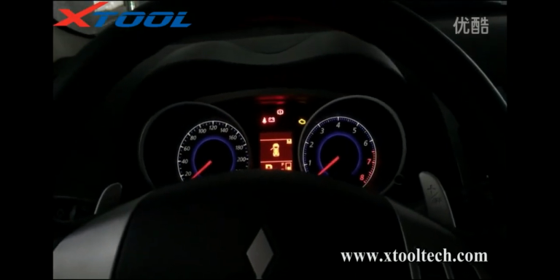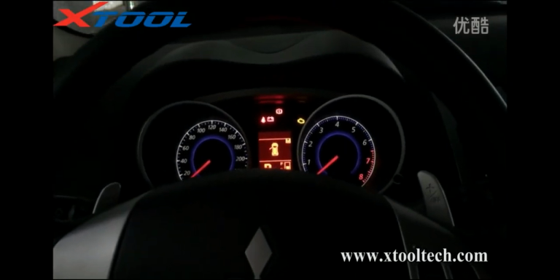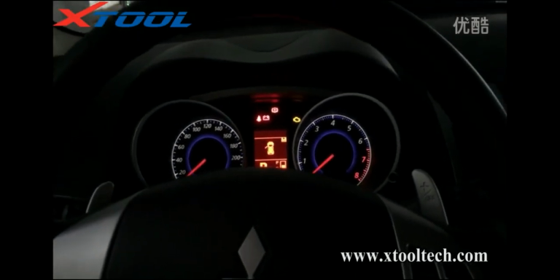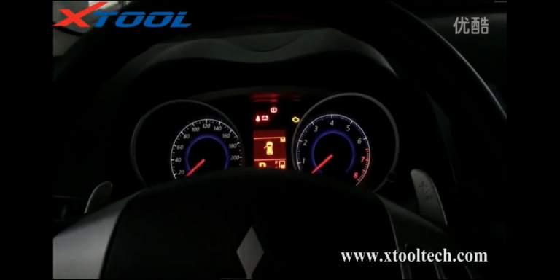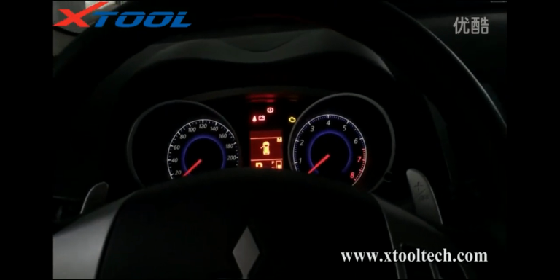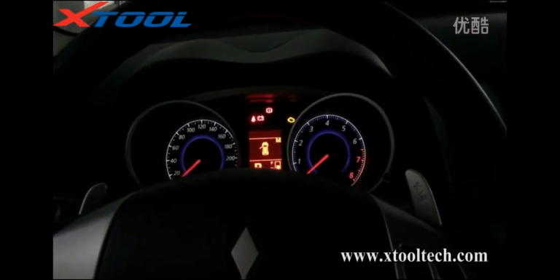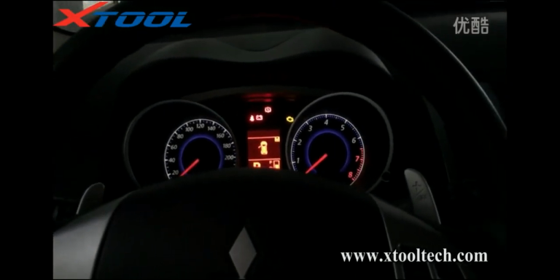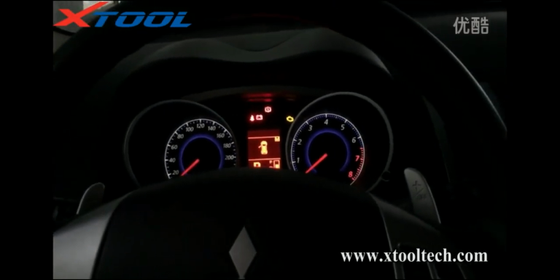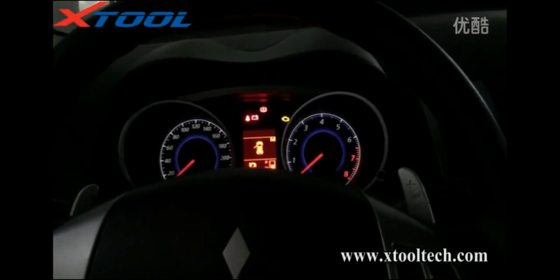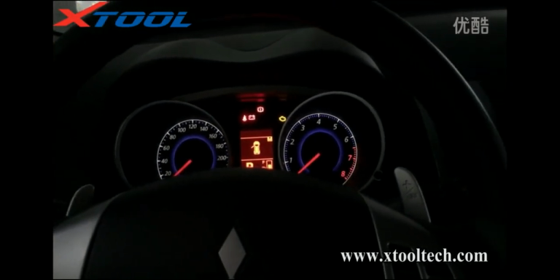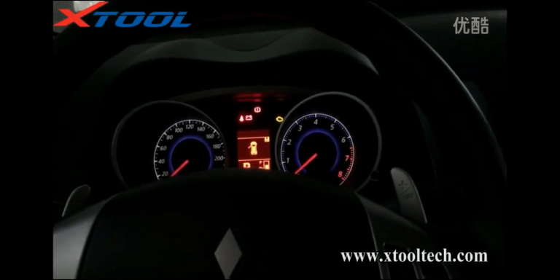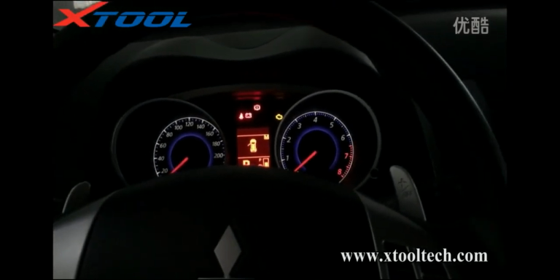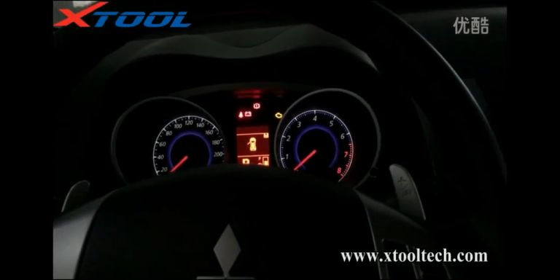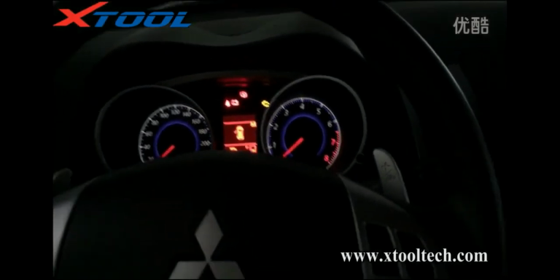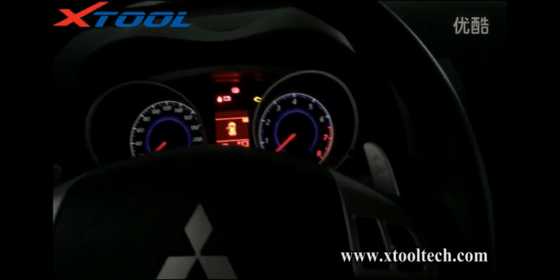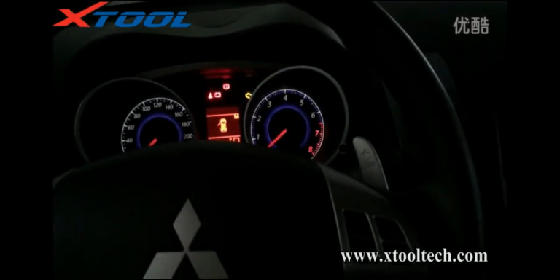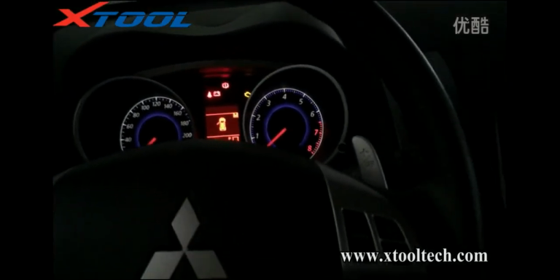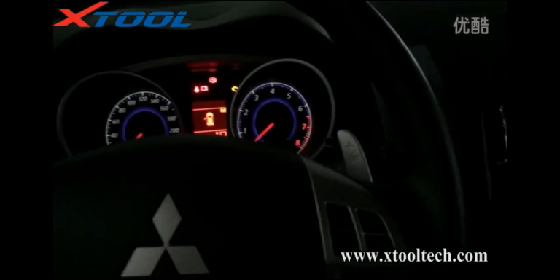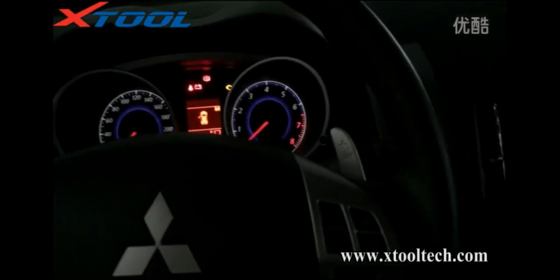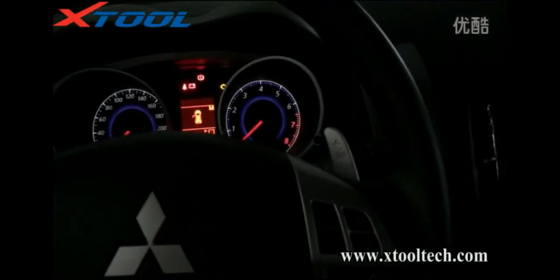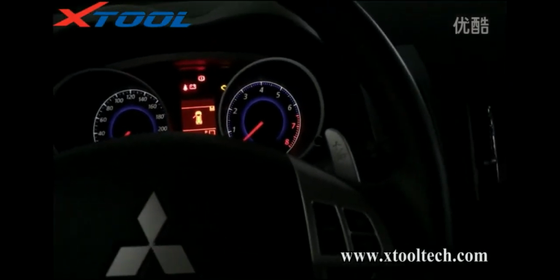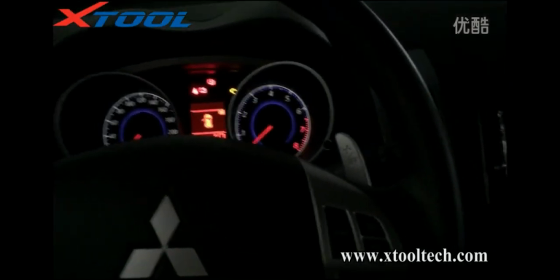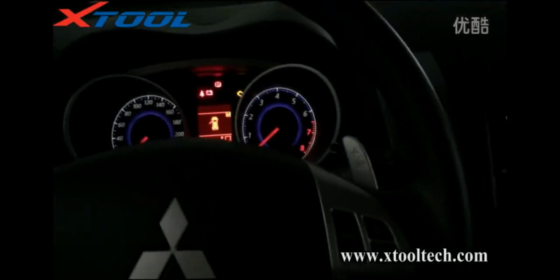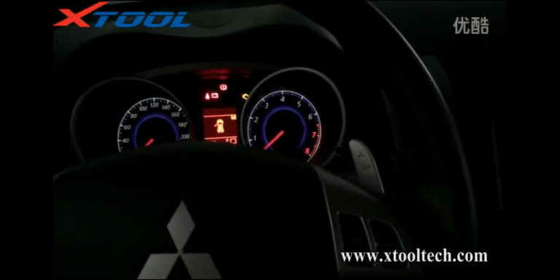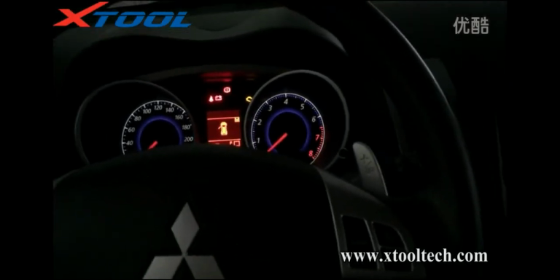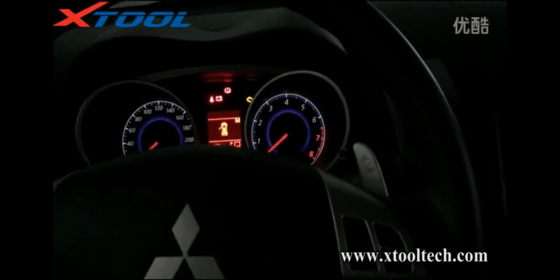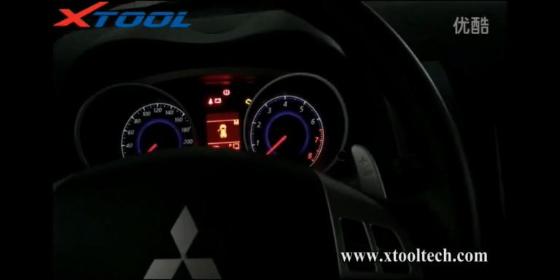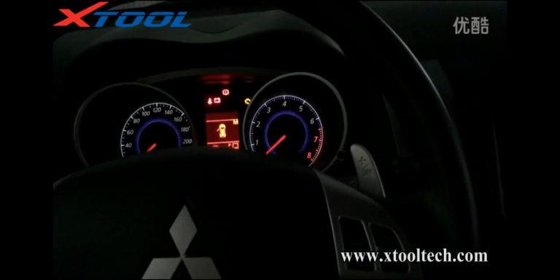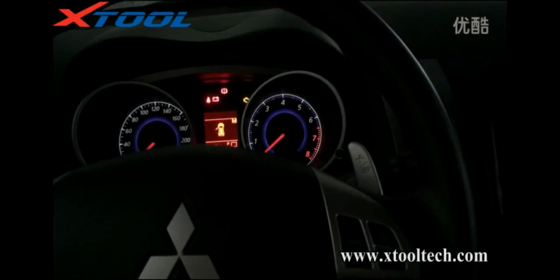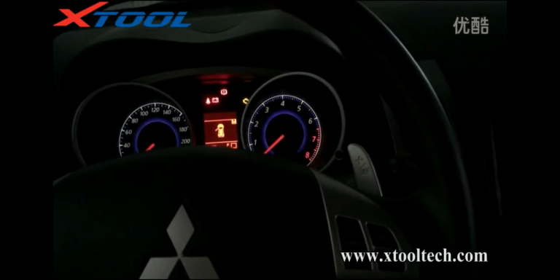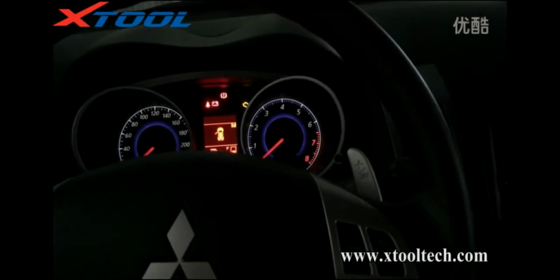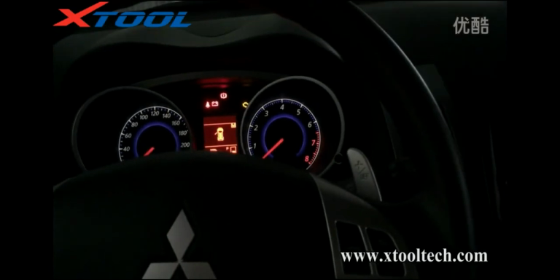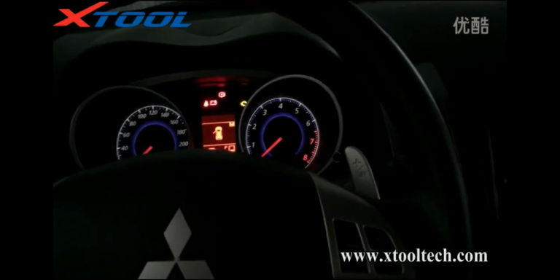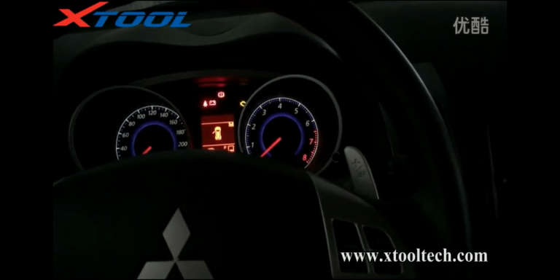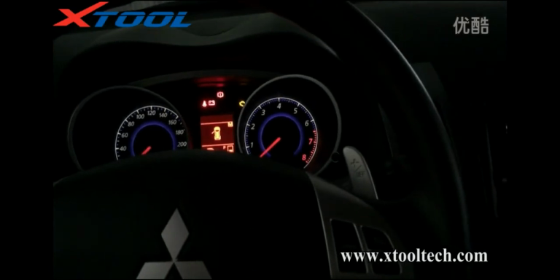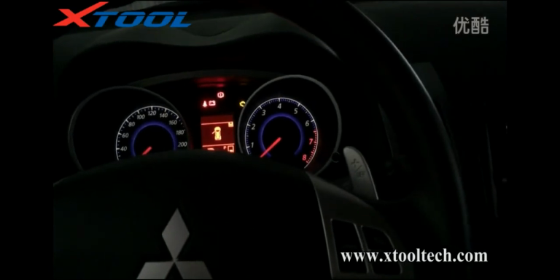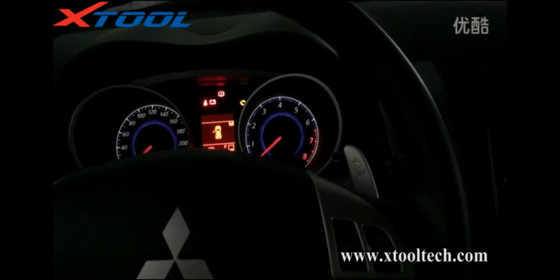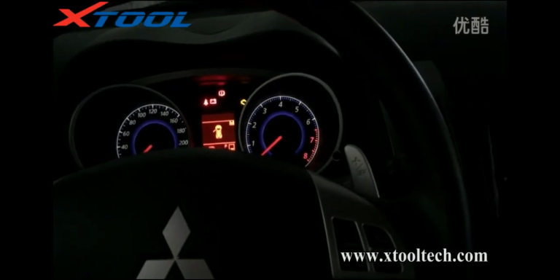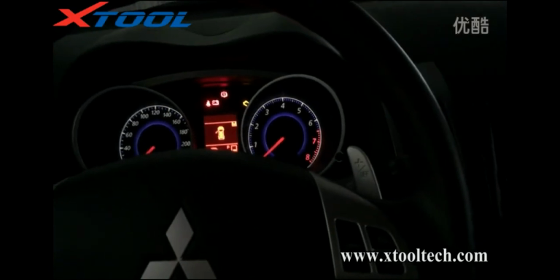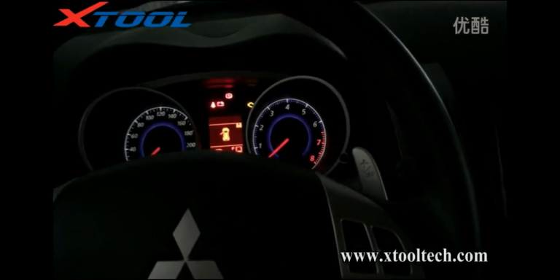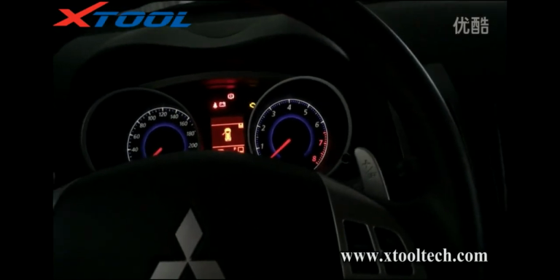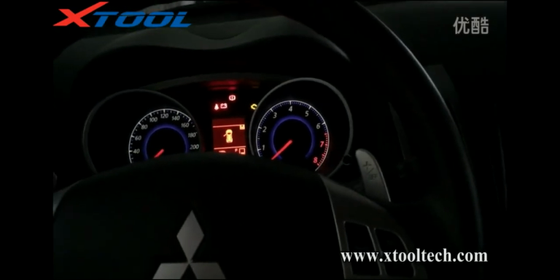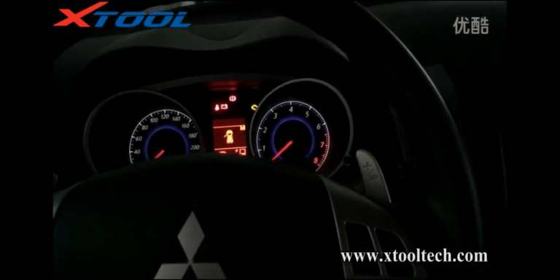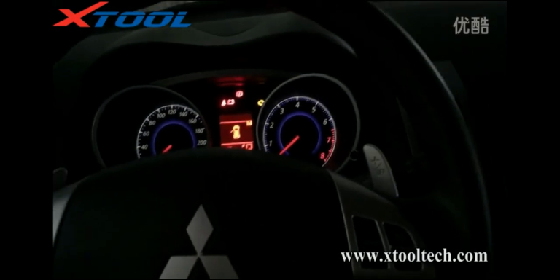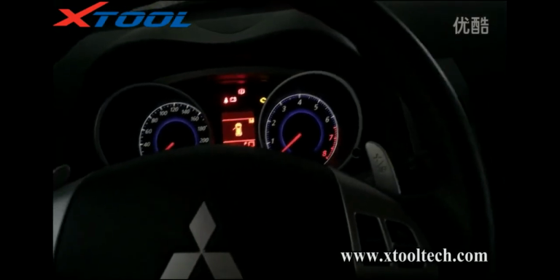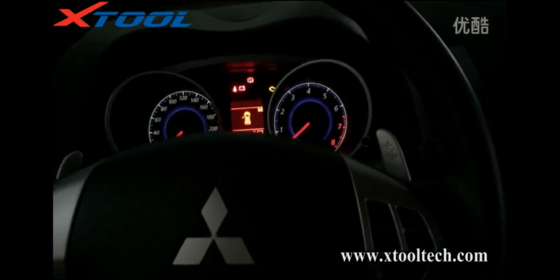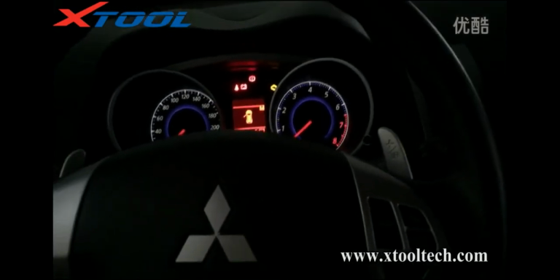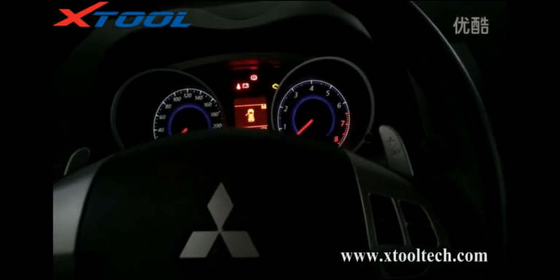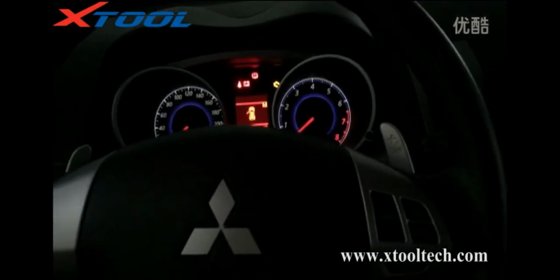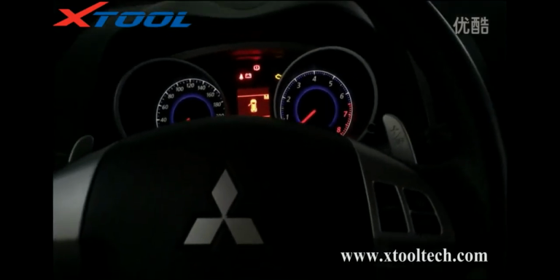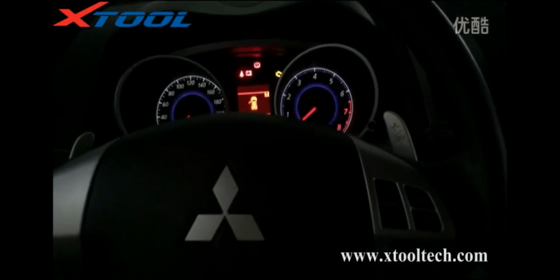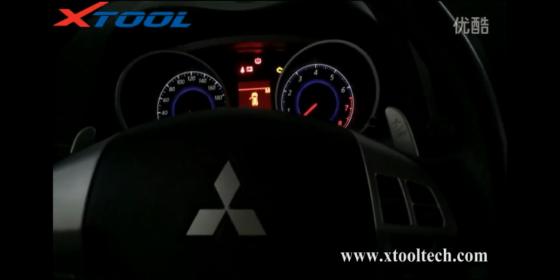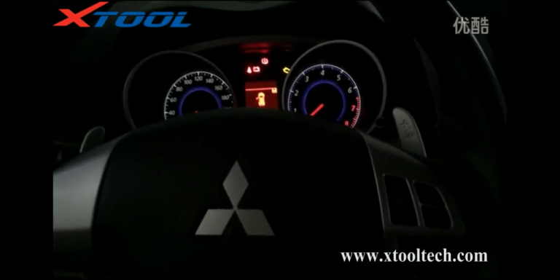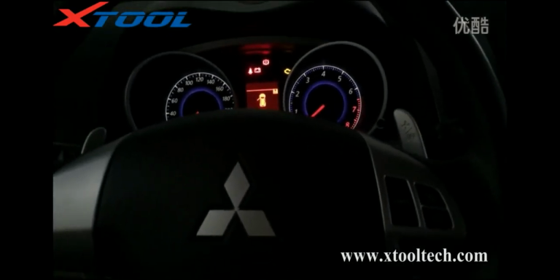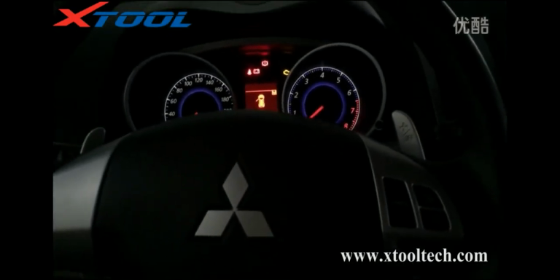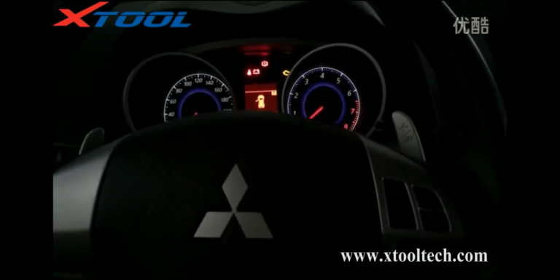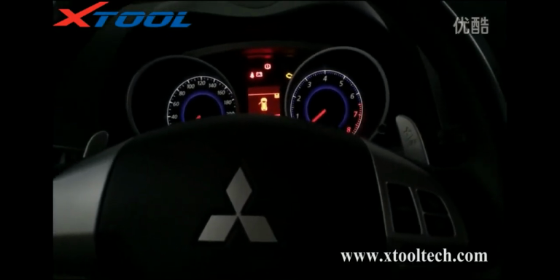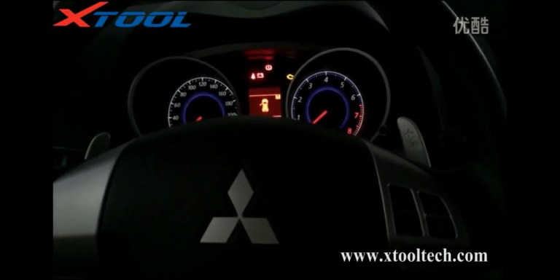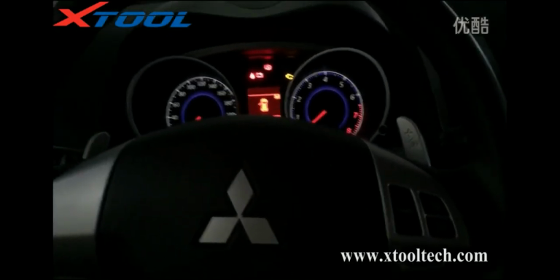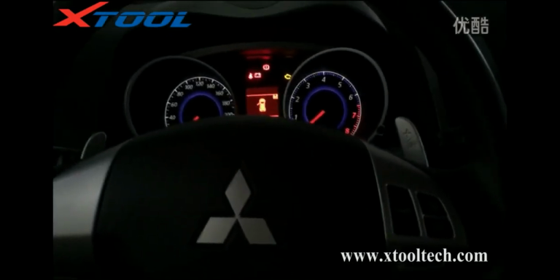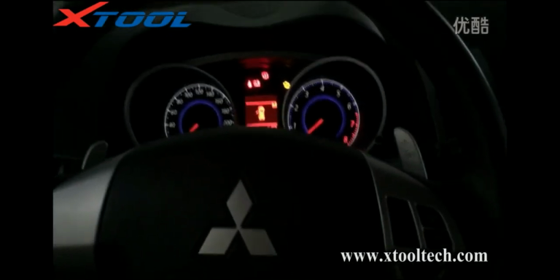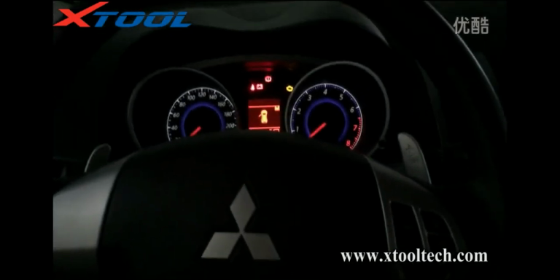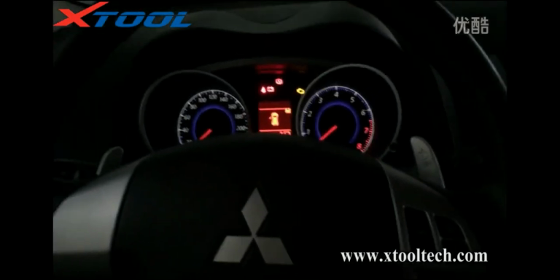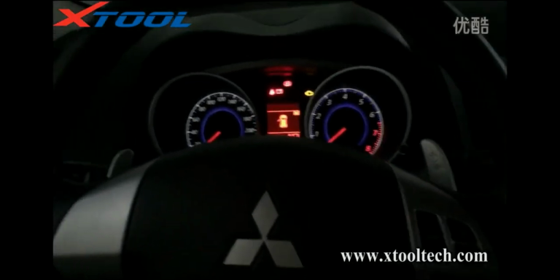First, we need to insert the original key into the car.